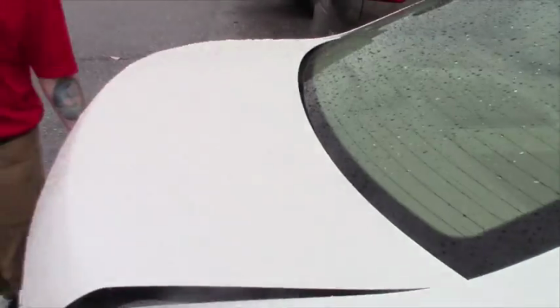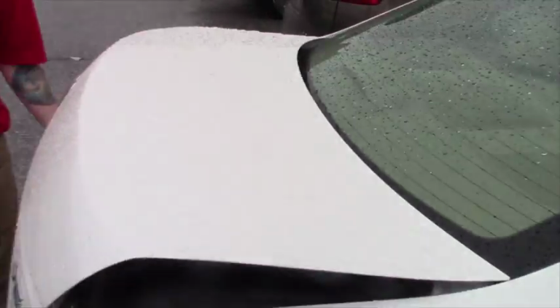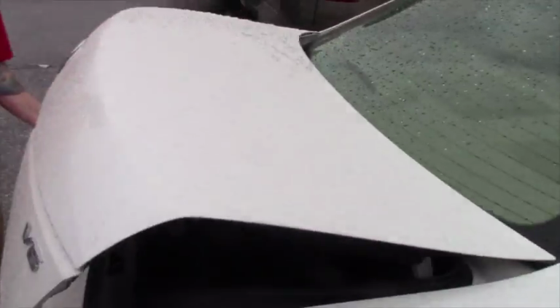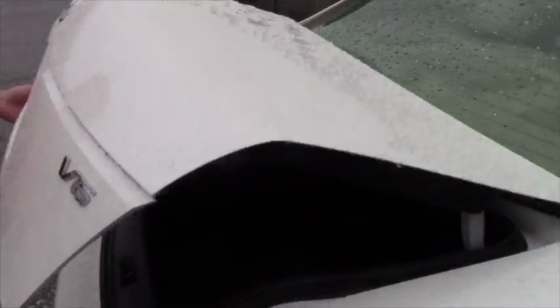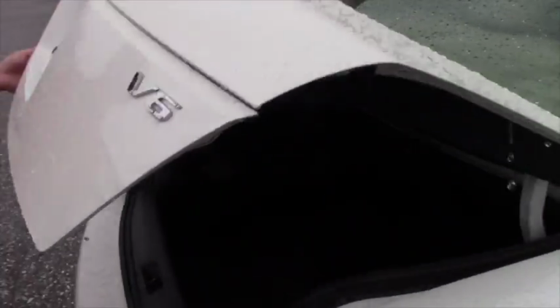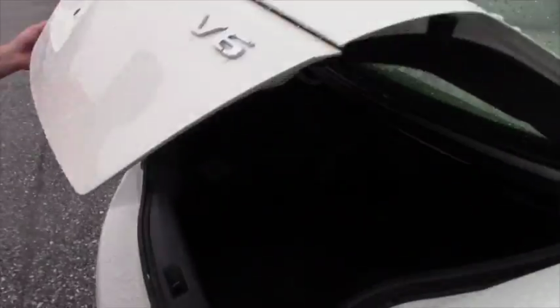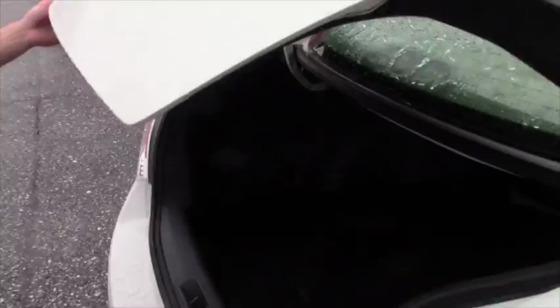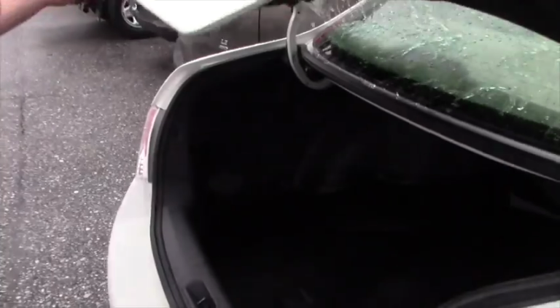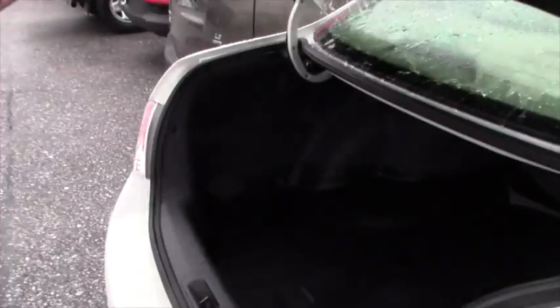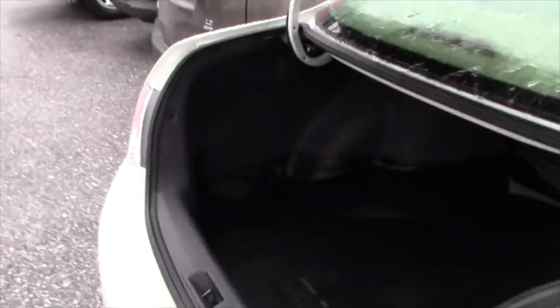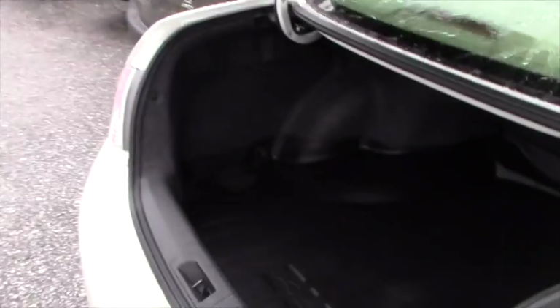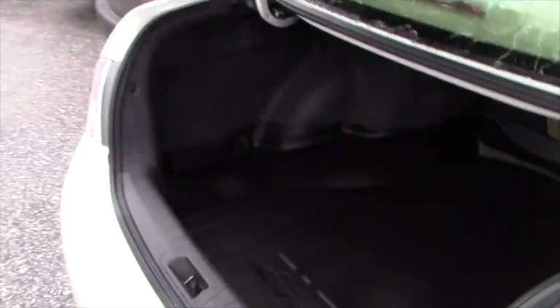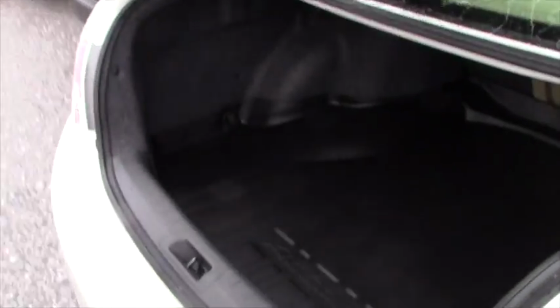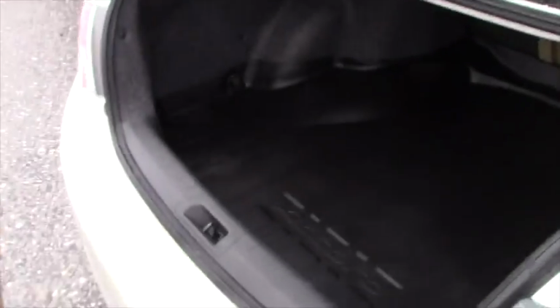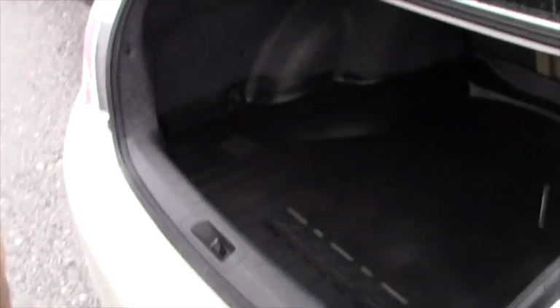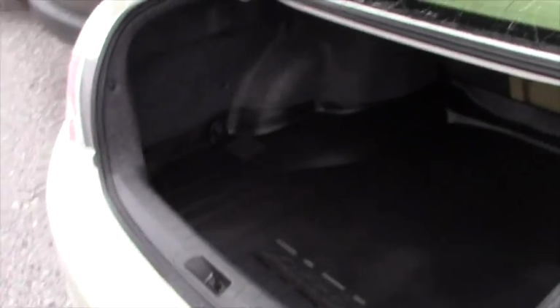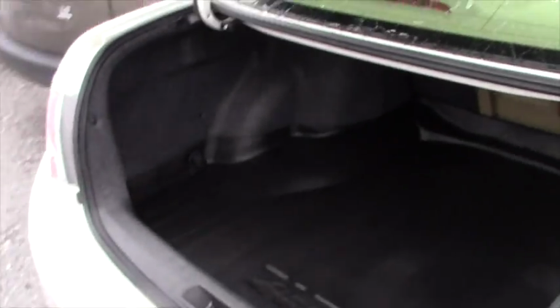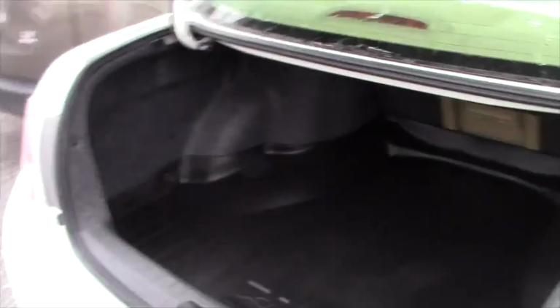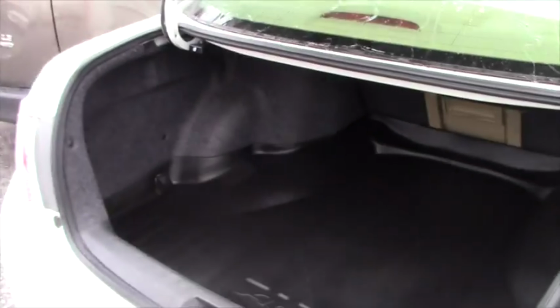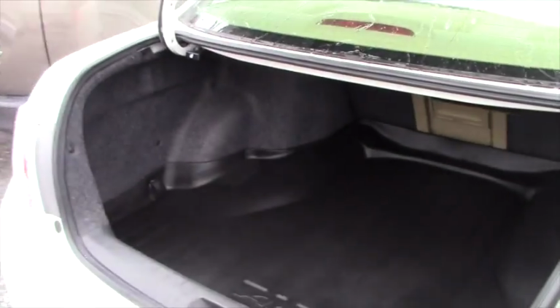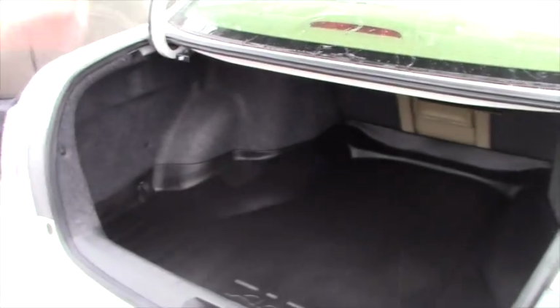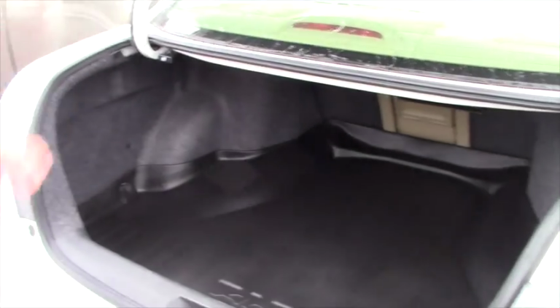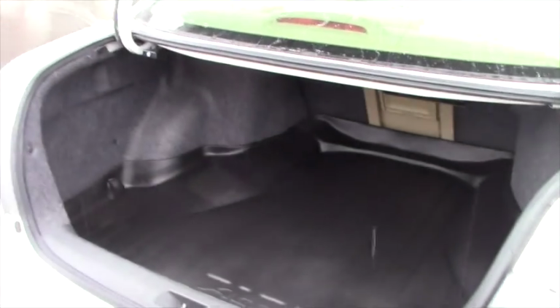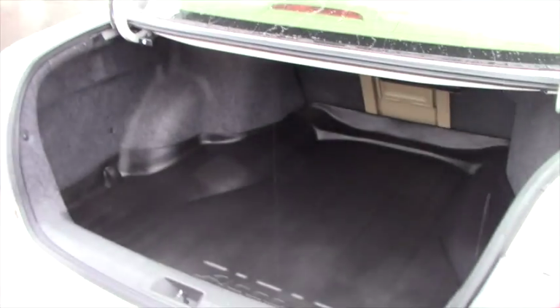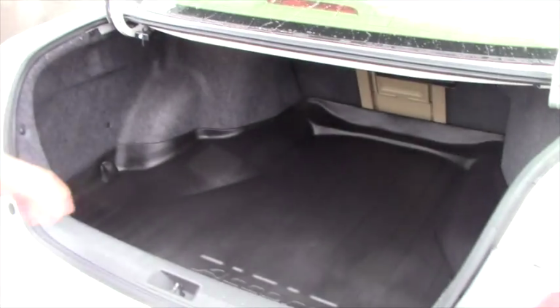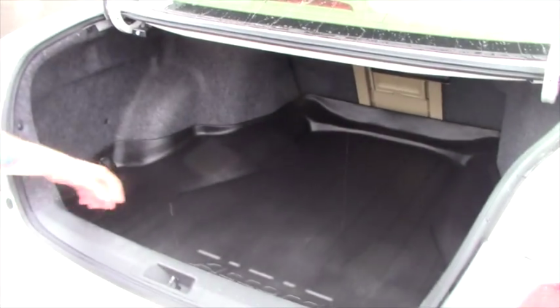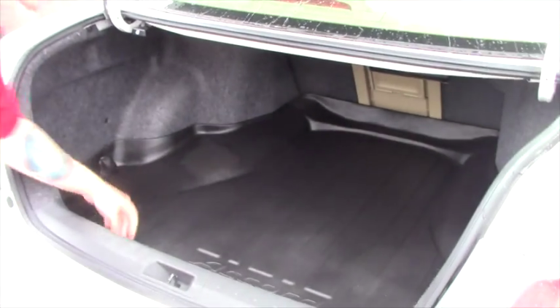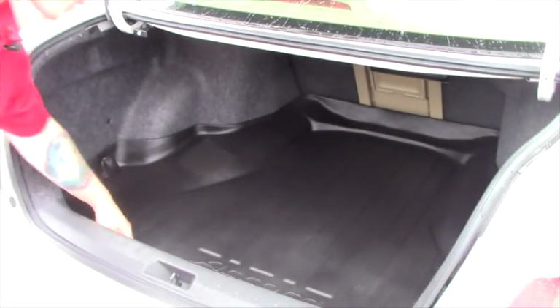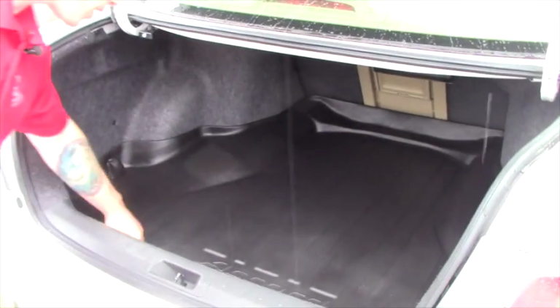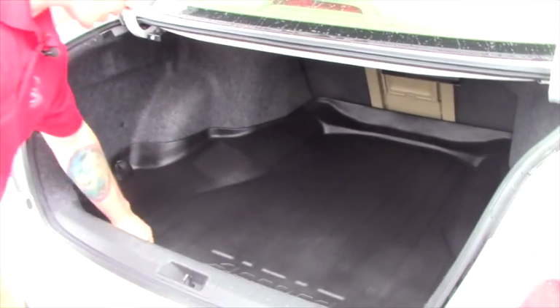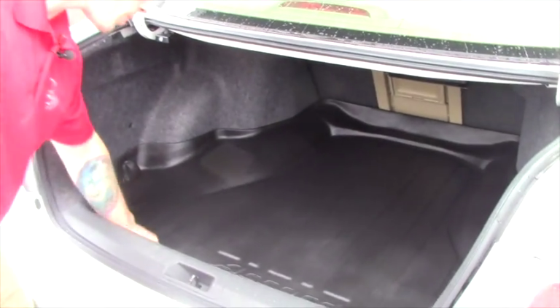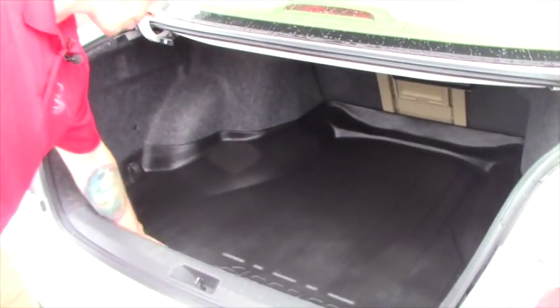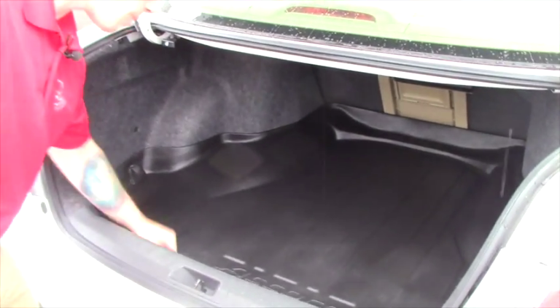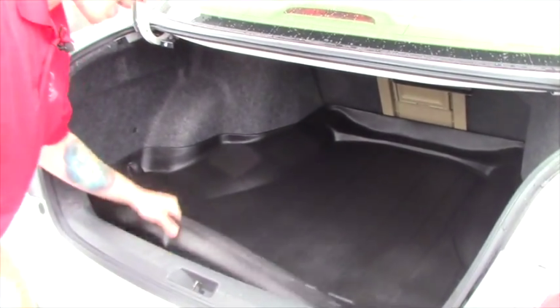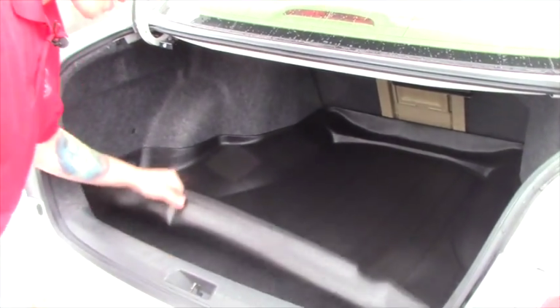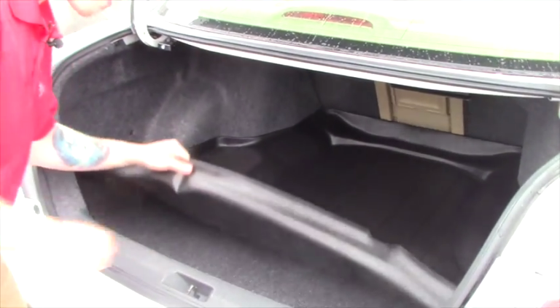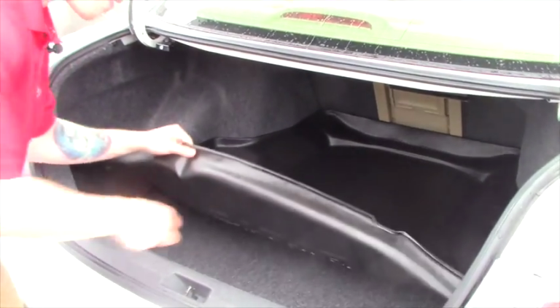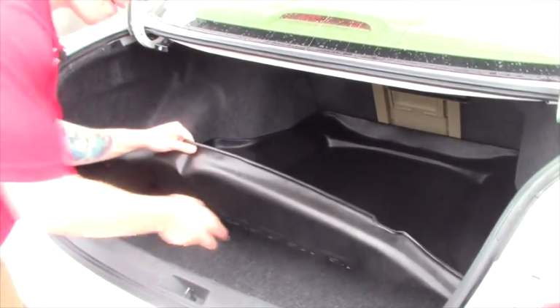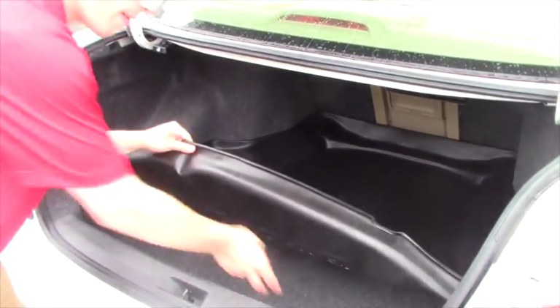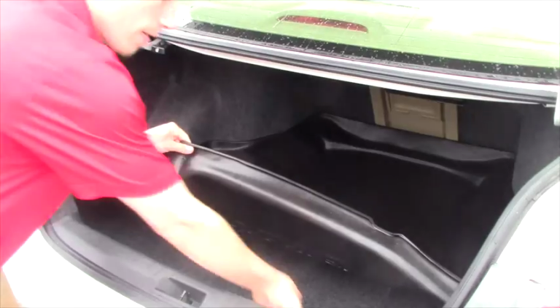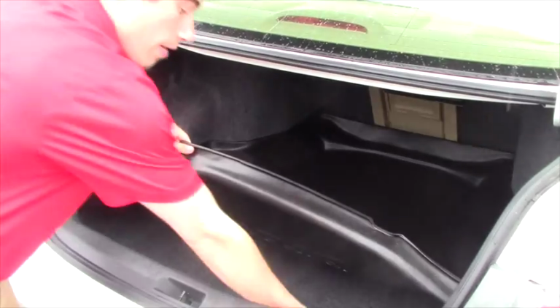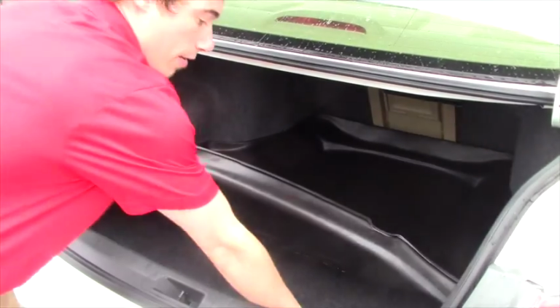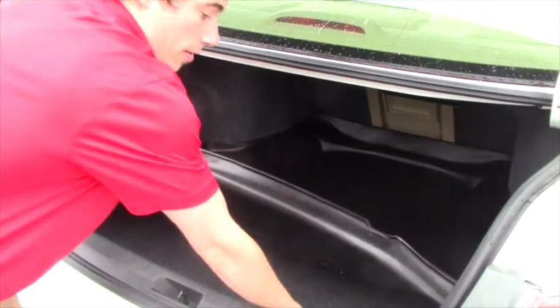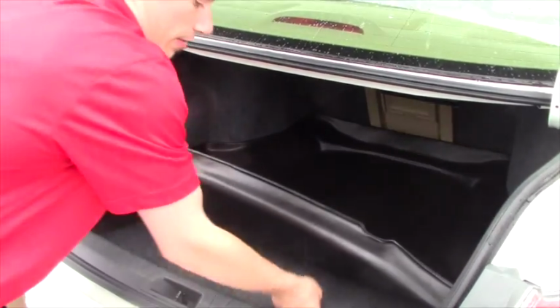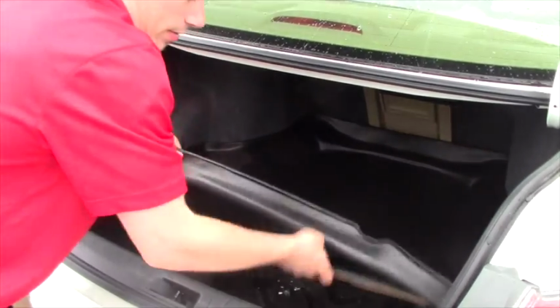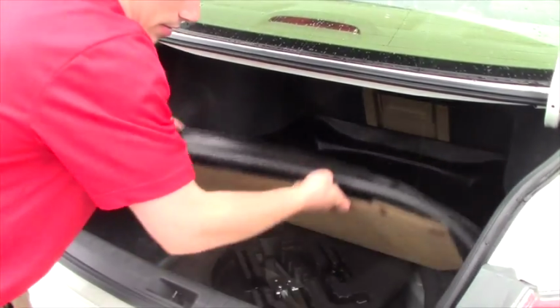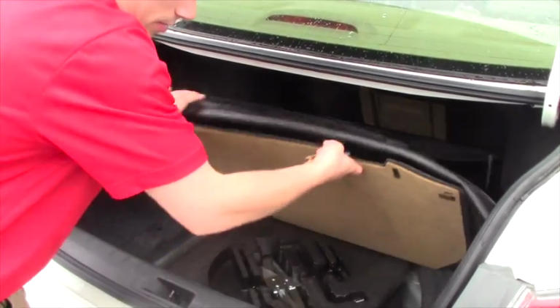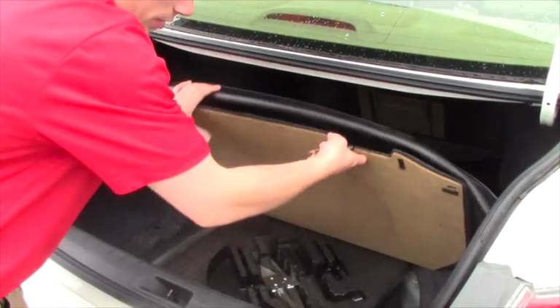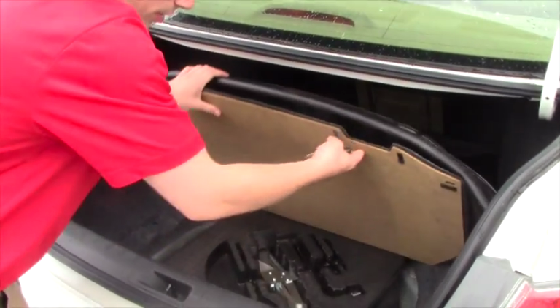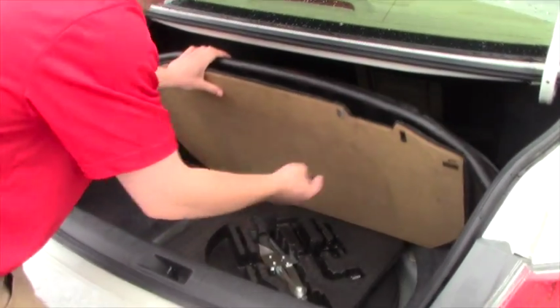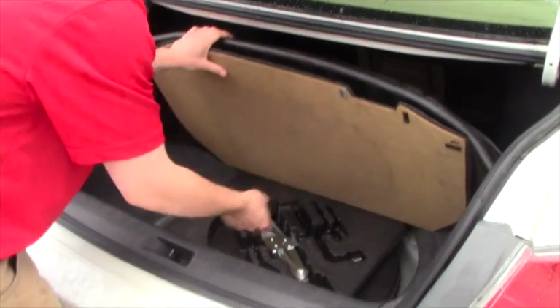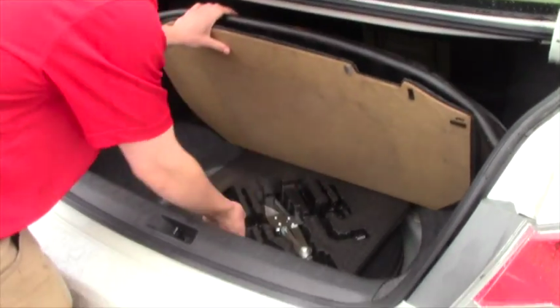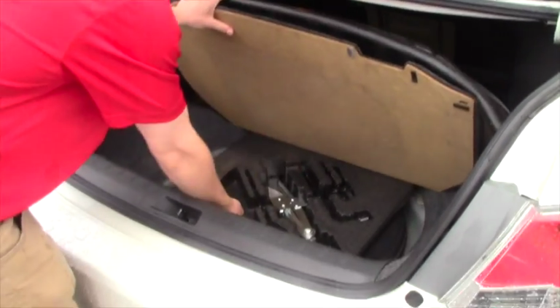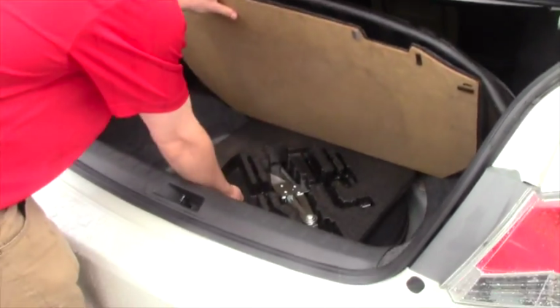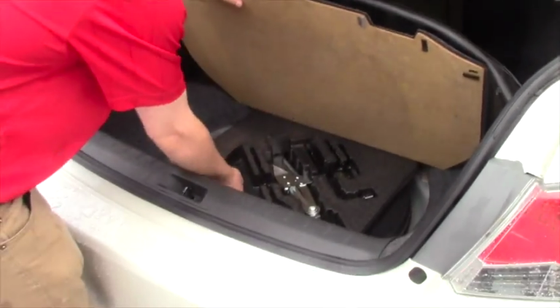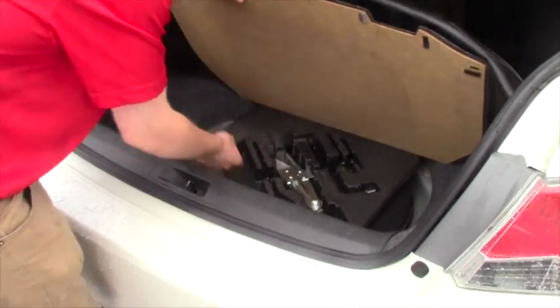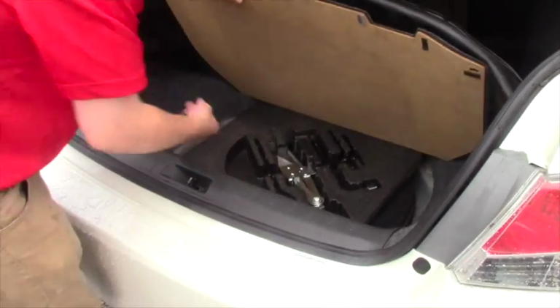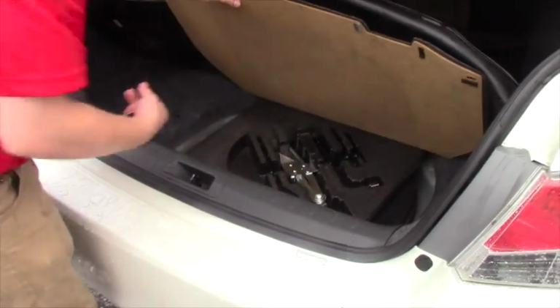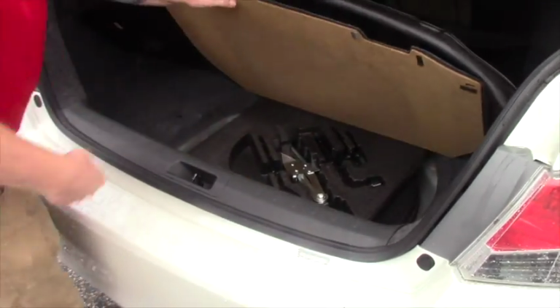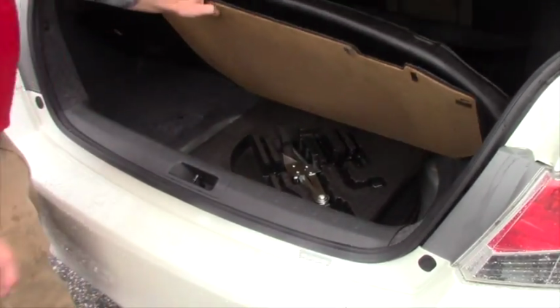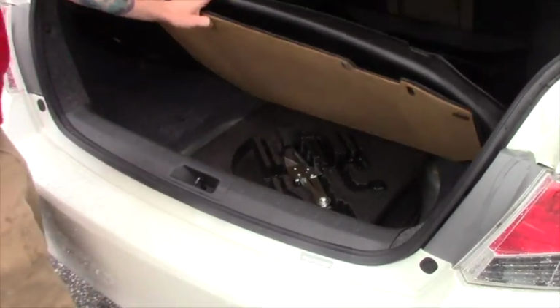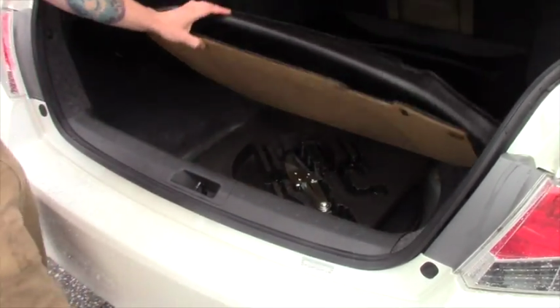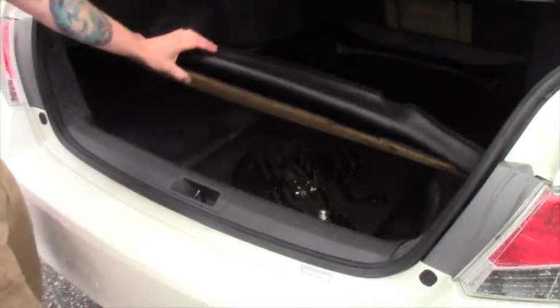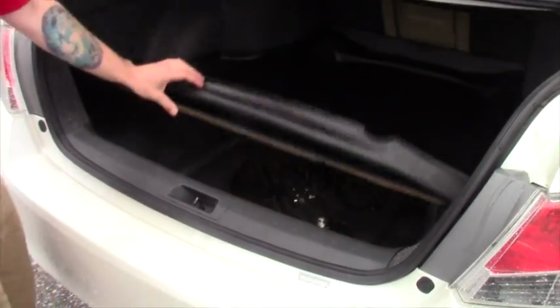Here in the trunk we have plenty of room and this big cargo mat. And under here we have the spare tire and emergency scissor jack.